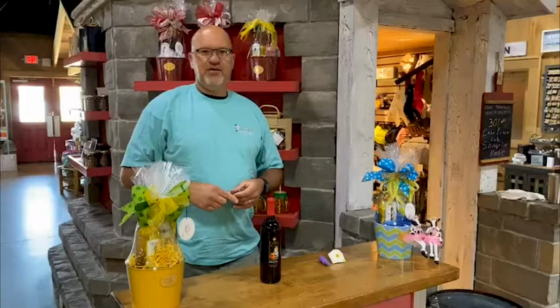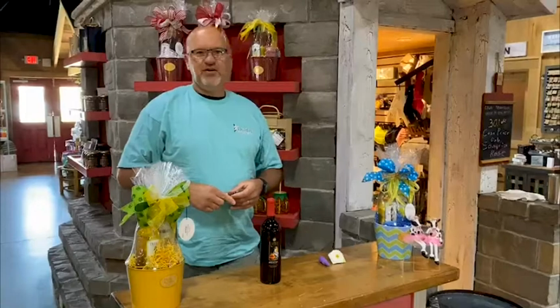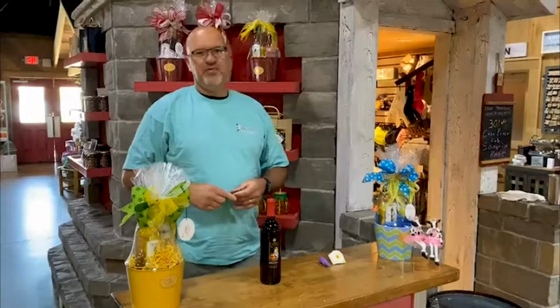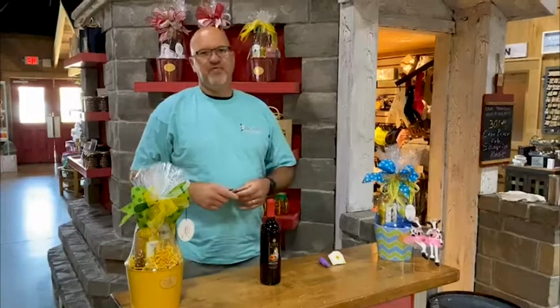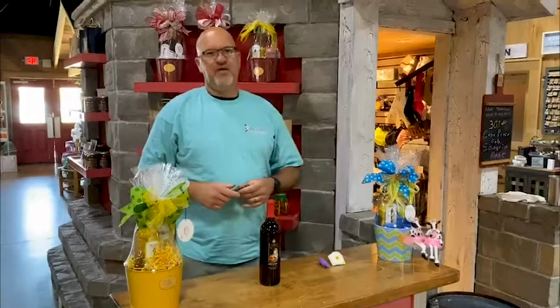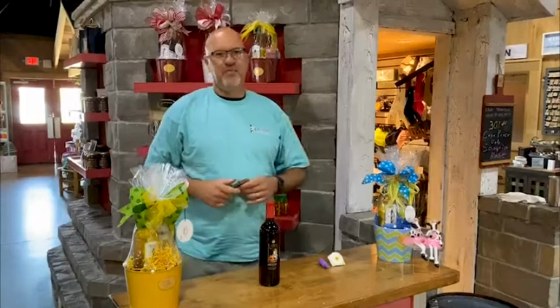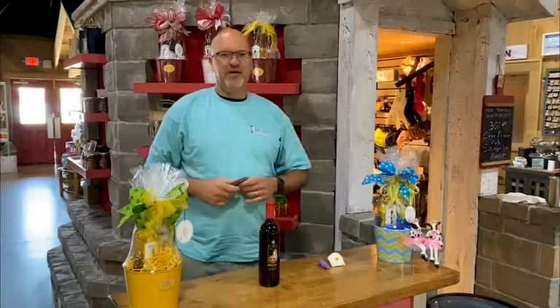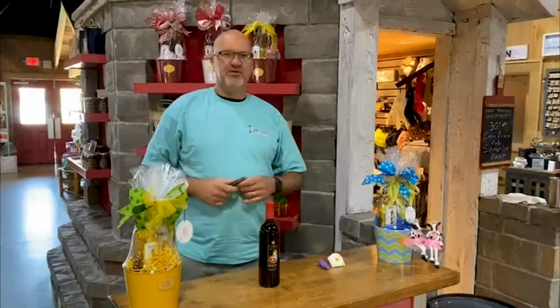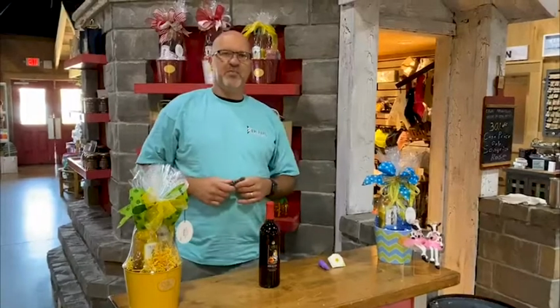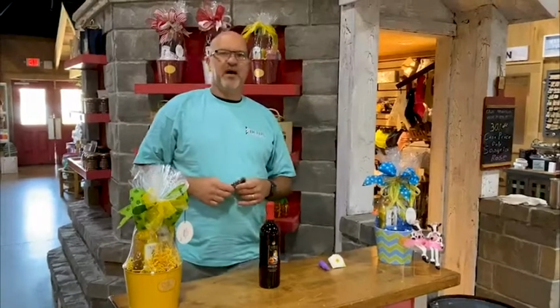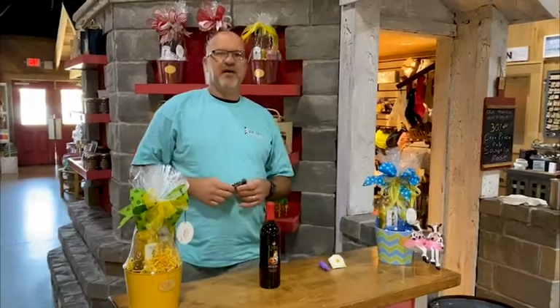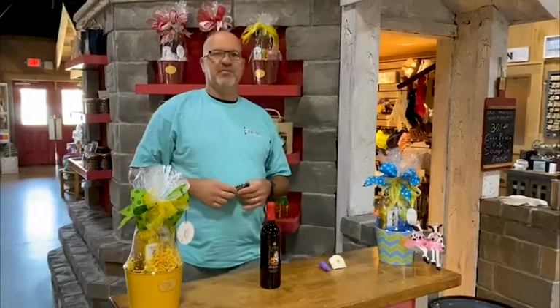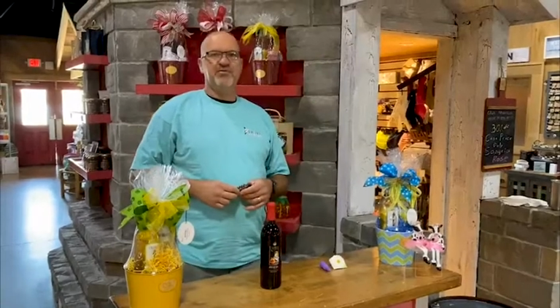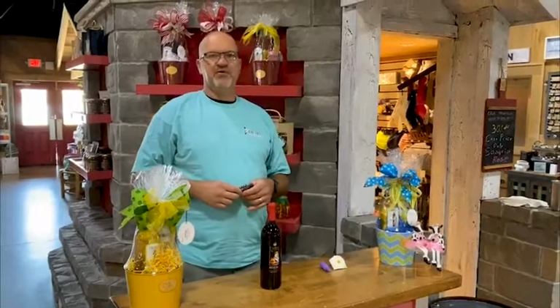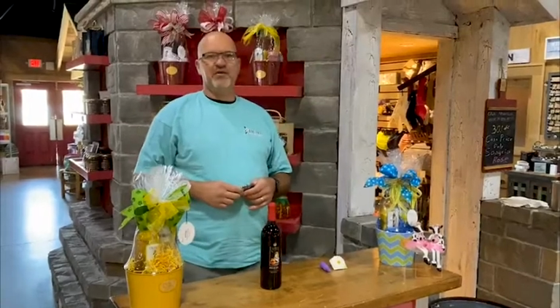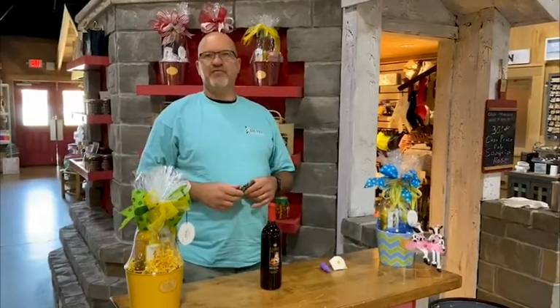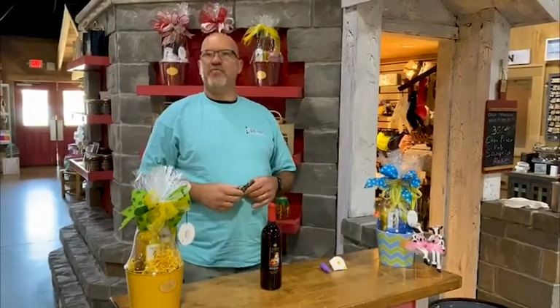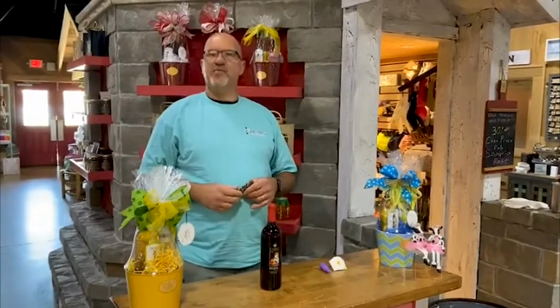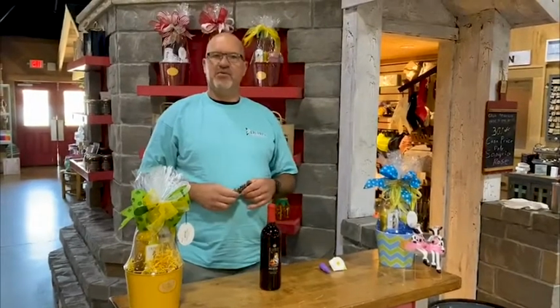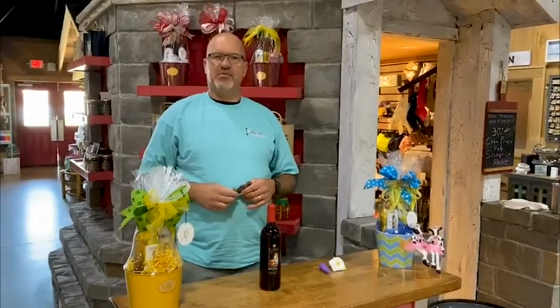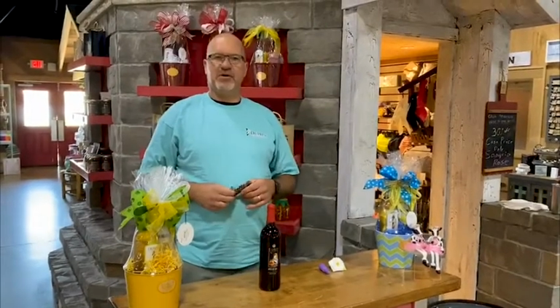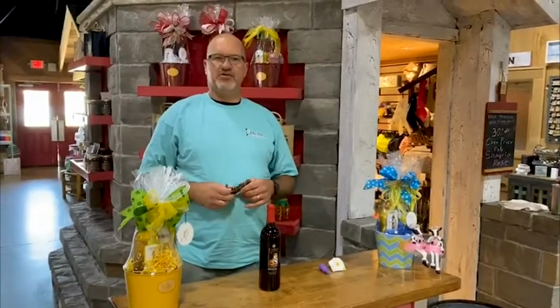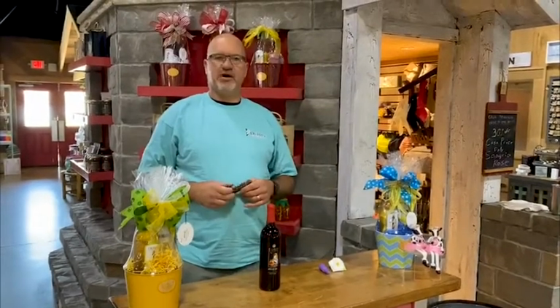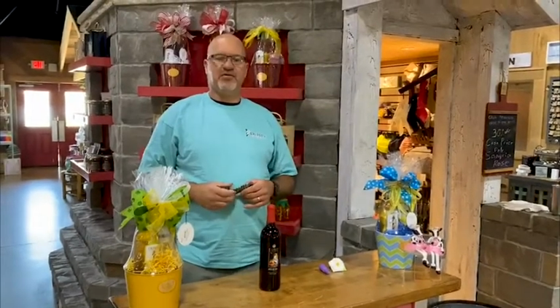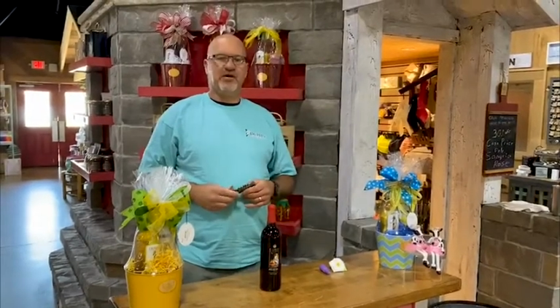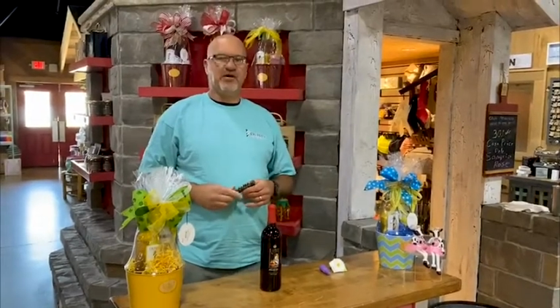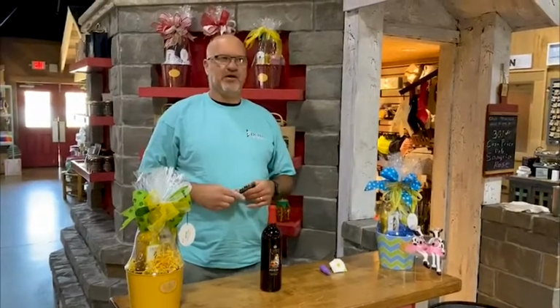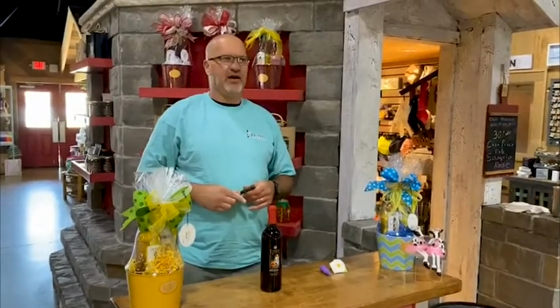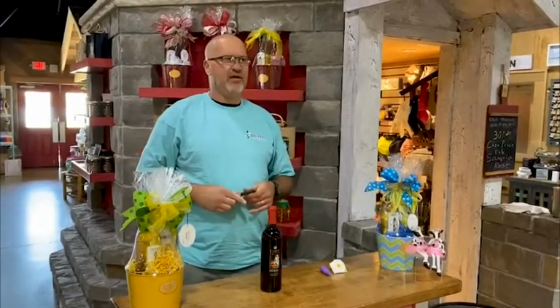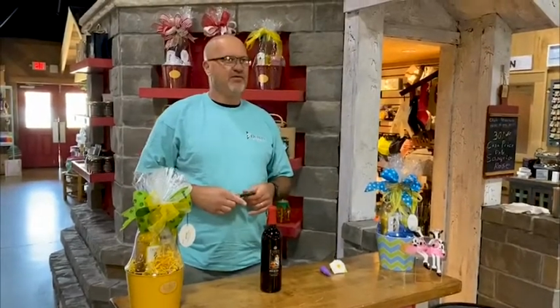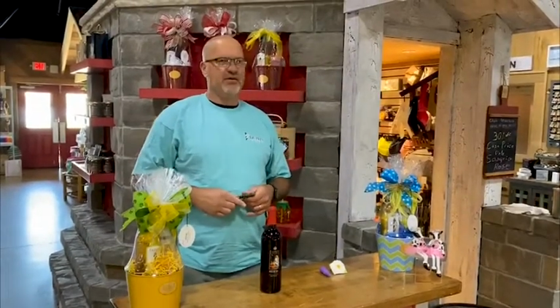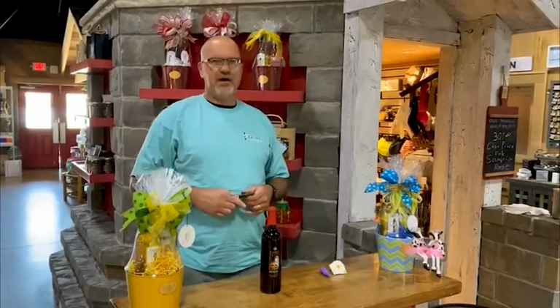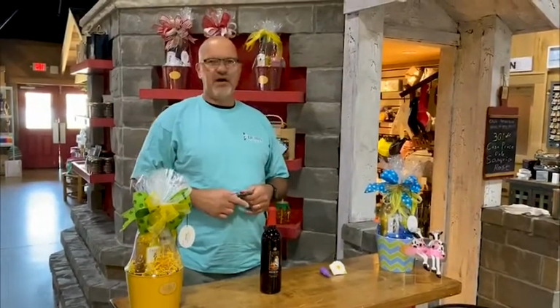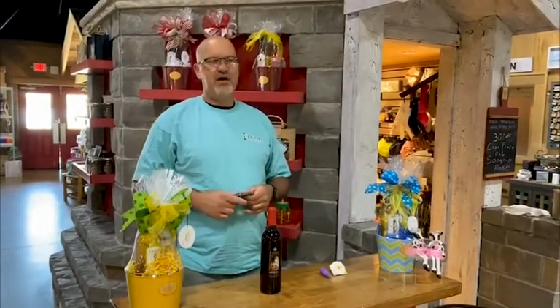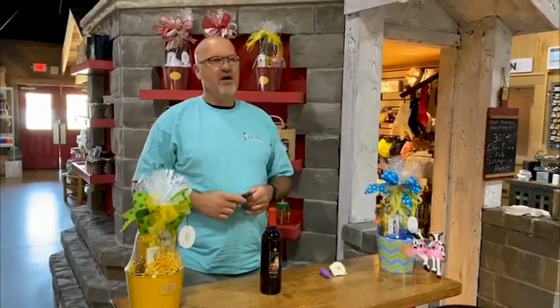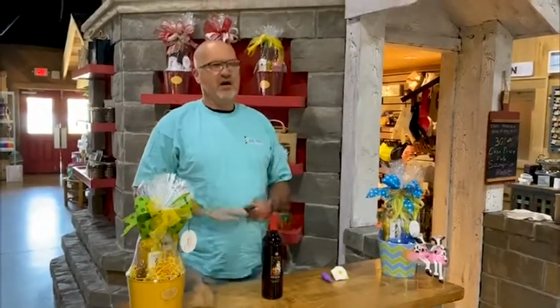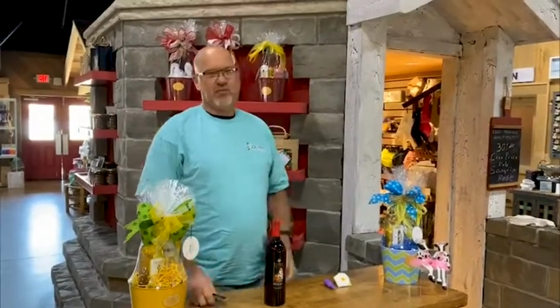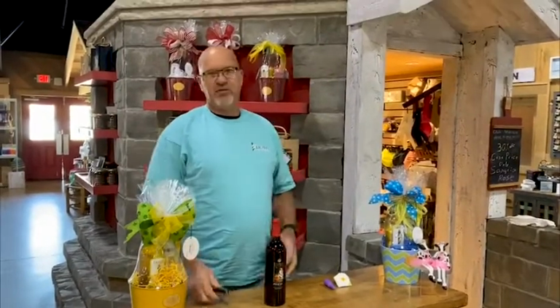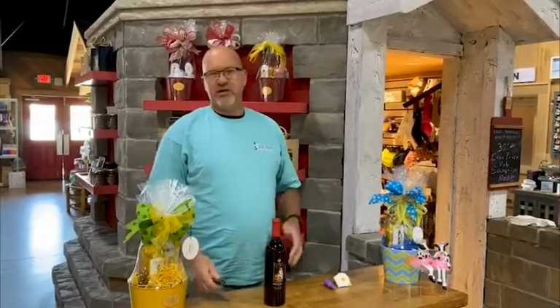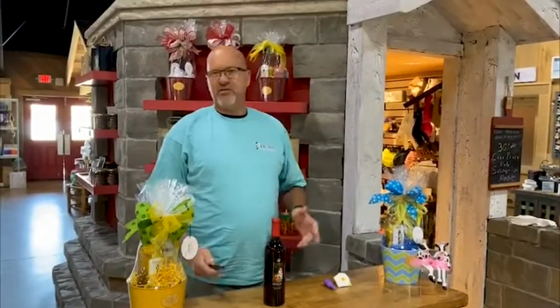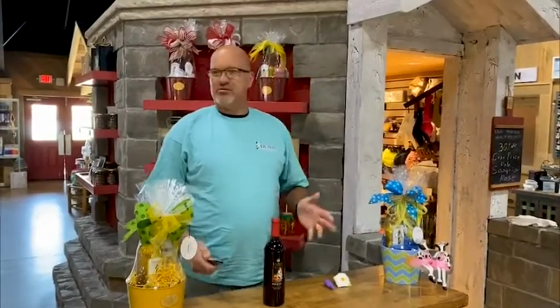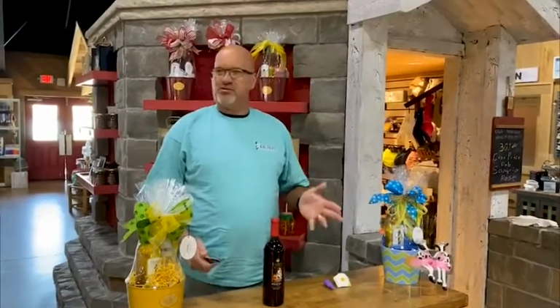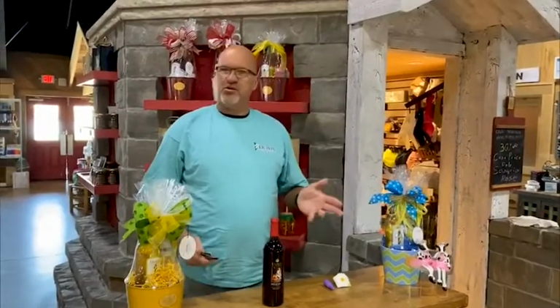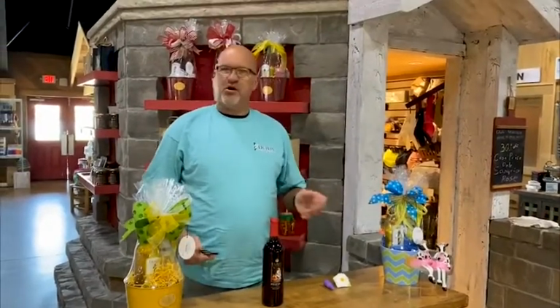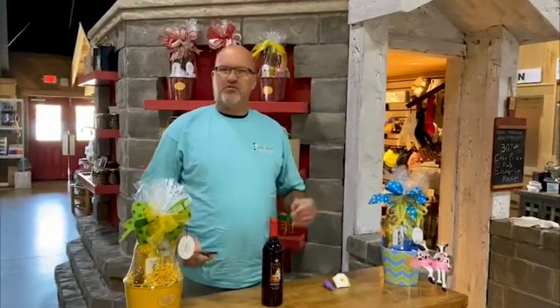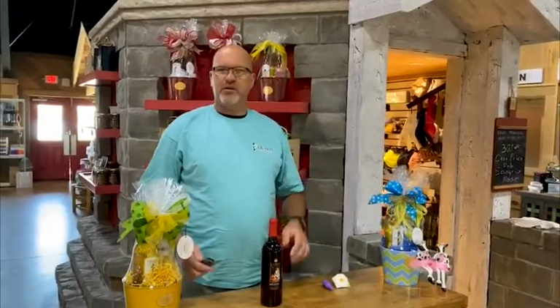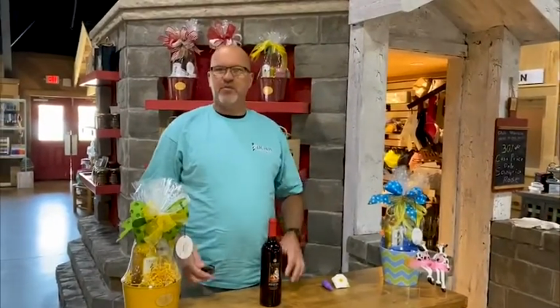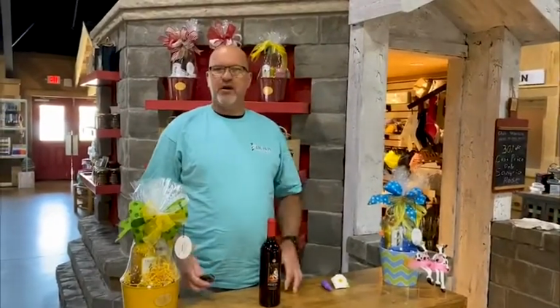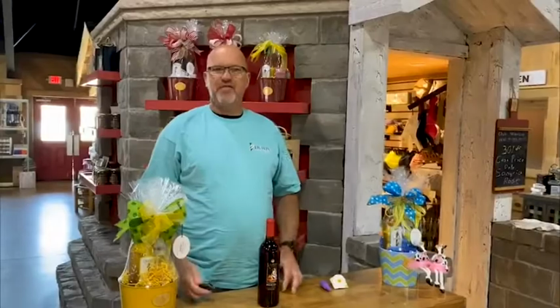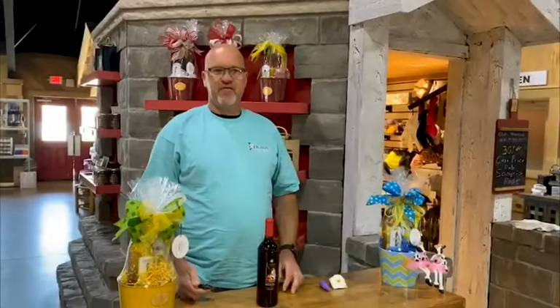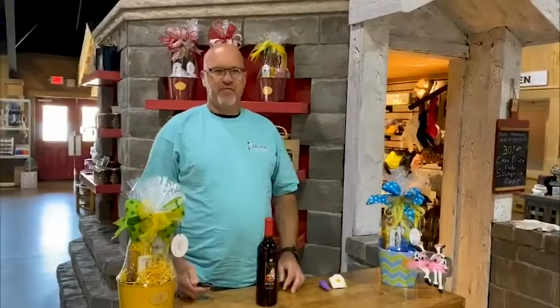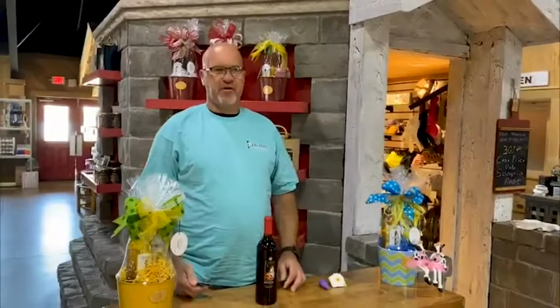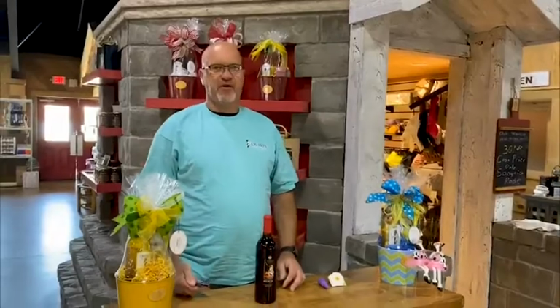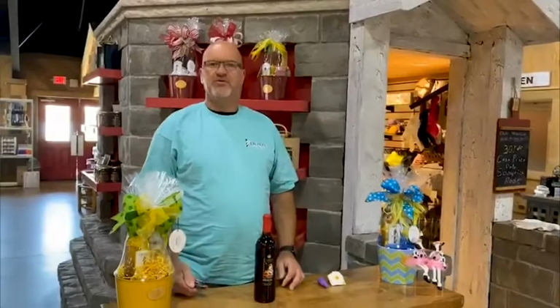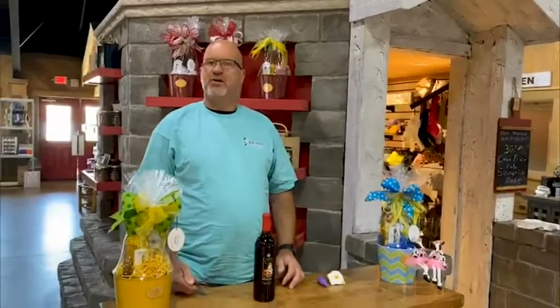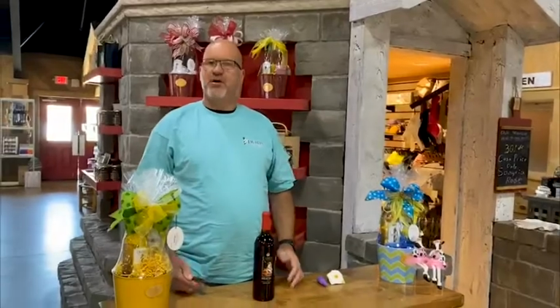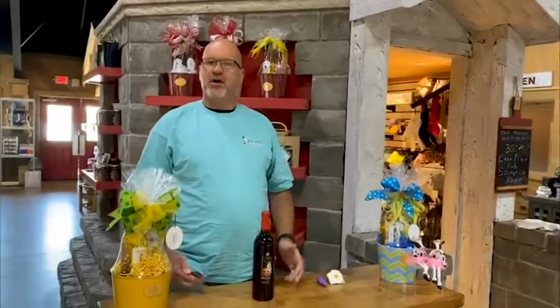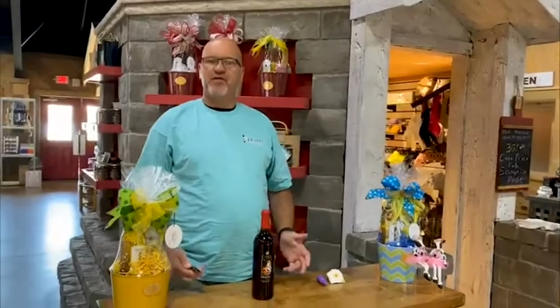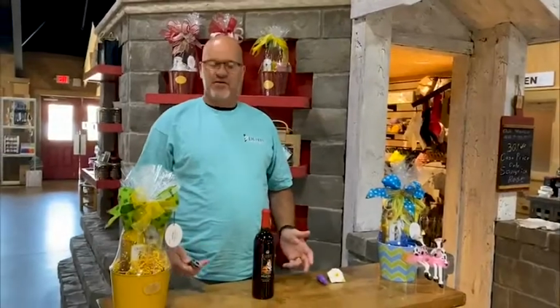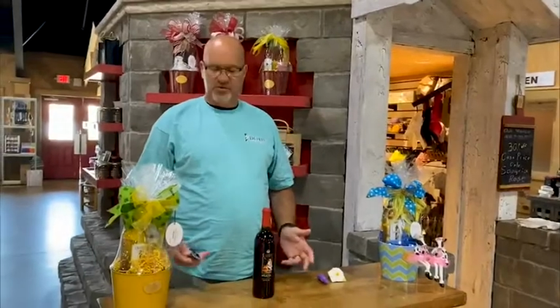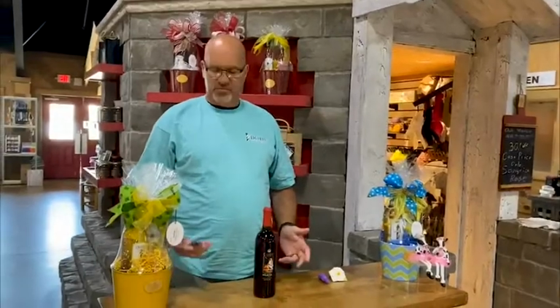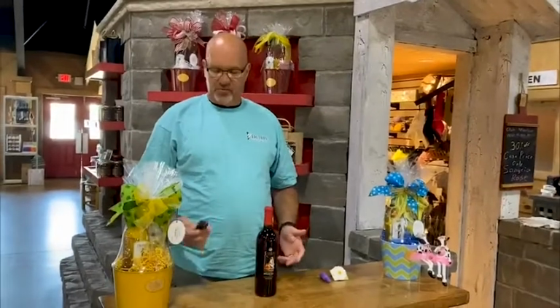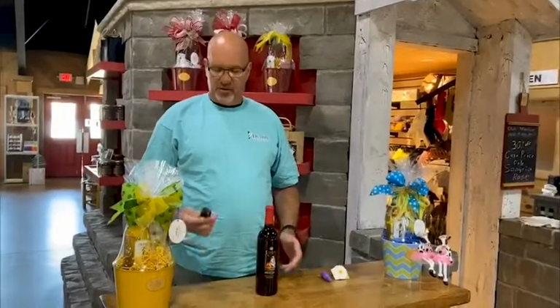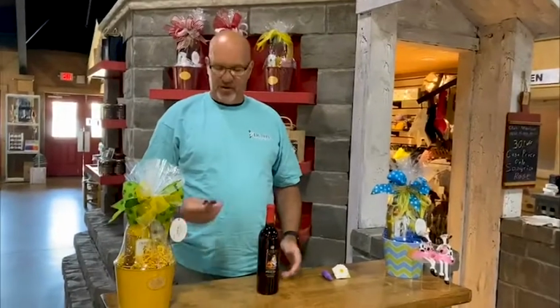Duplin family, it's Matt coming to you from Myrtle Beach, South Carolina. Today, I want to show you some of my favorite products that we have here at Duplin Winery.